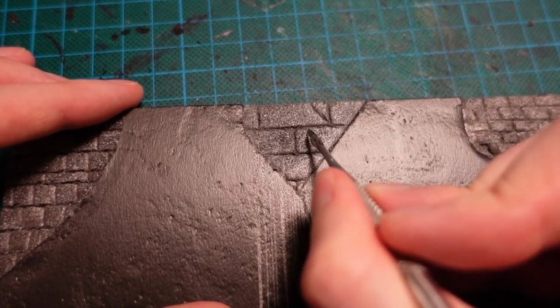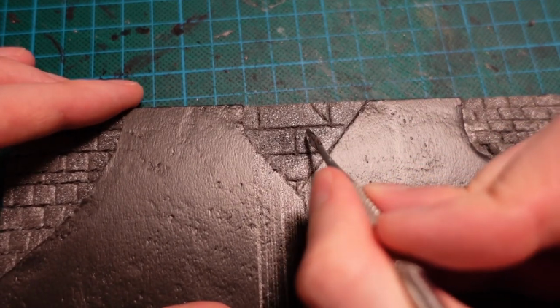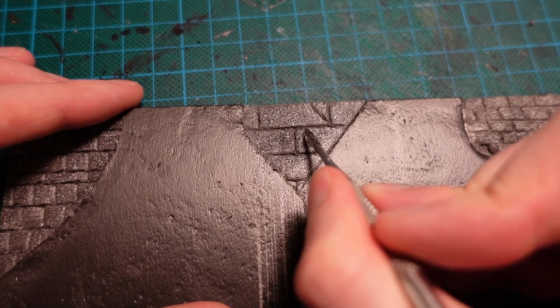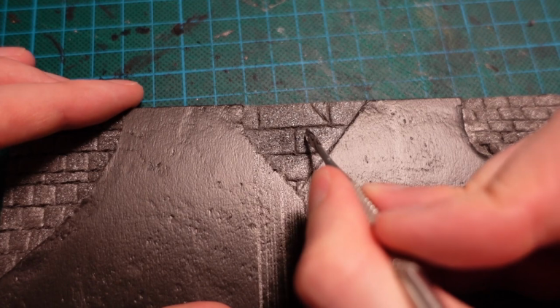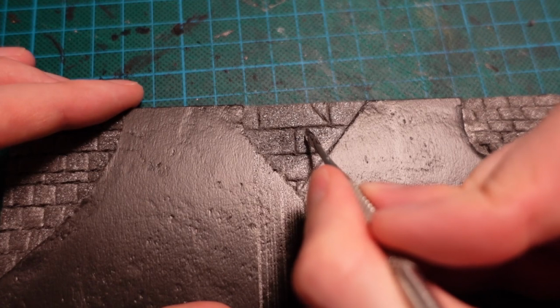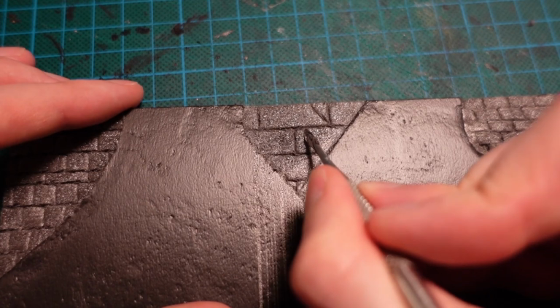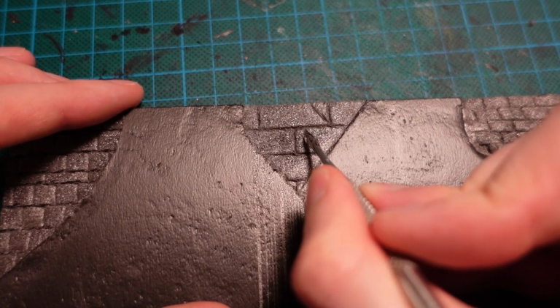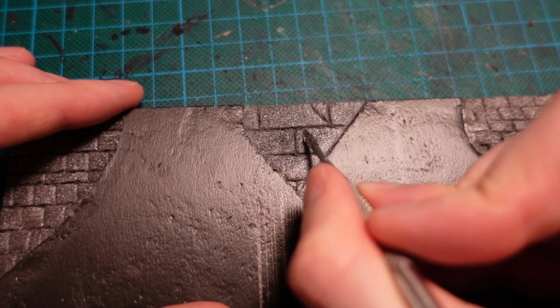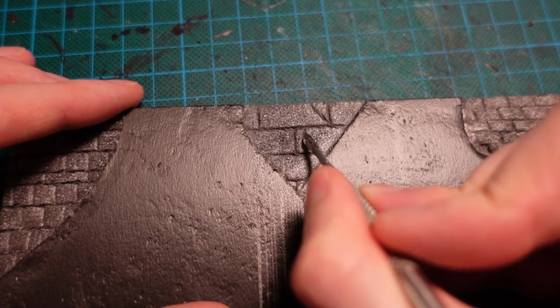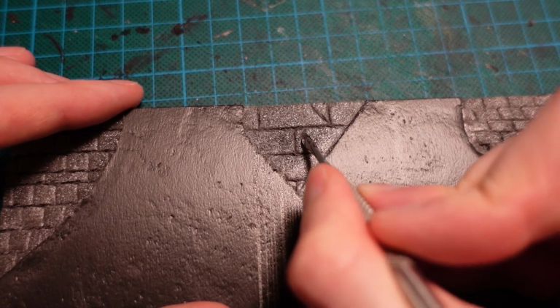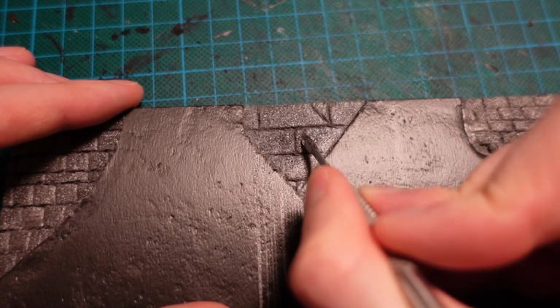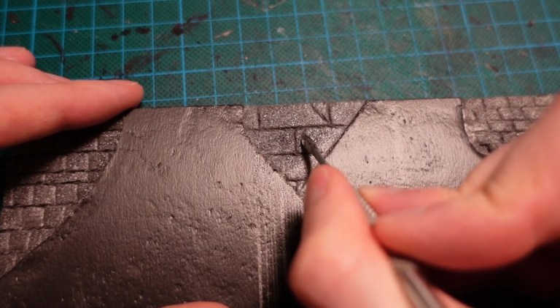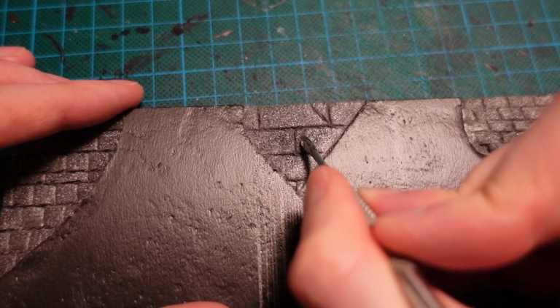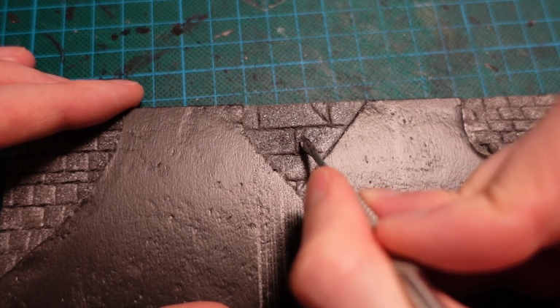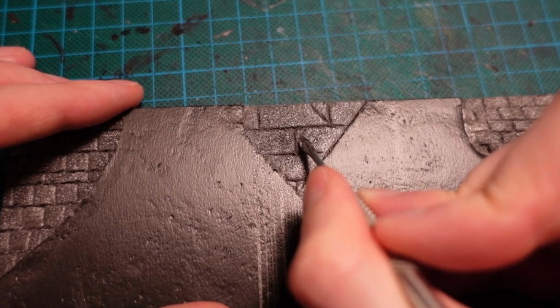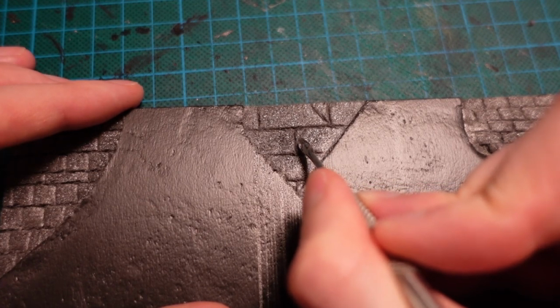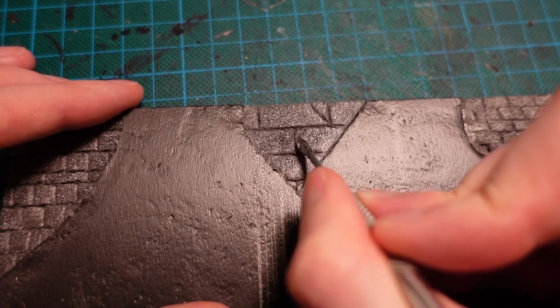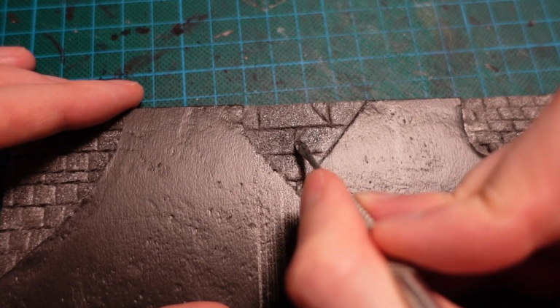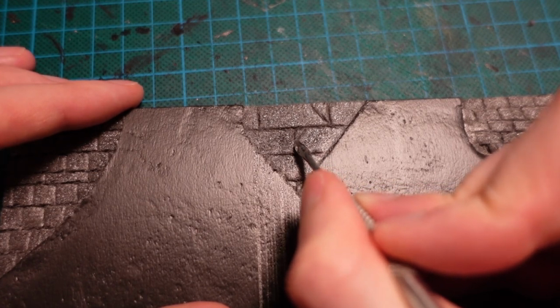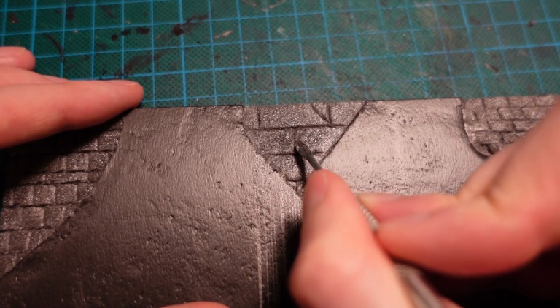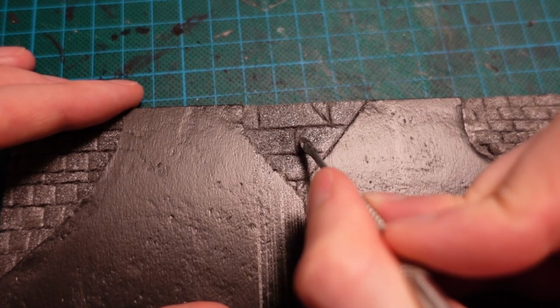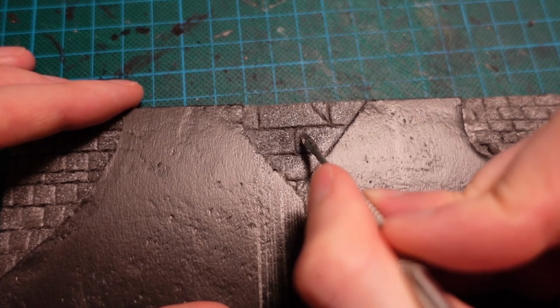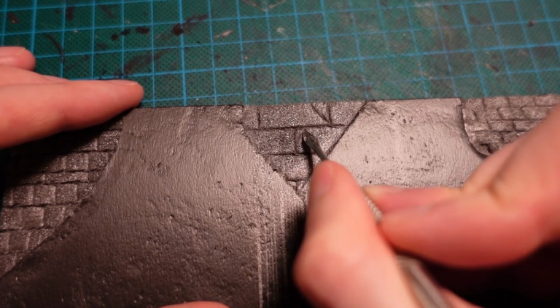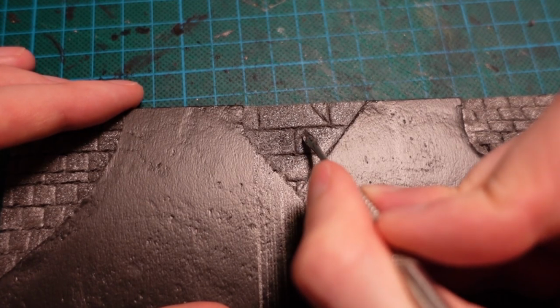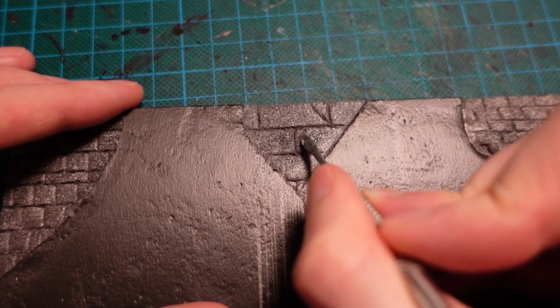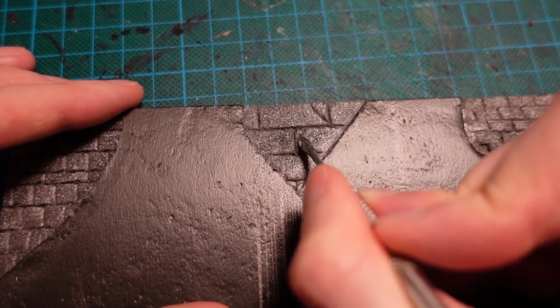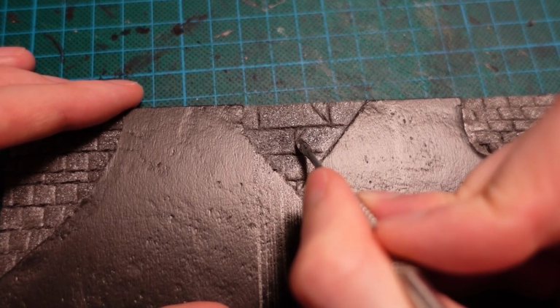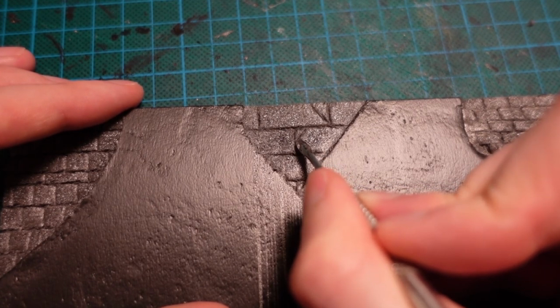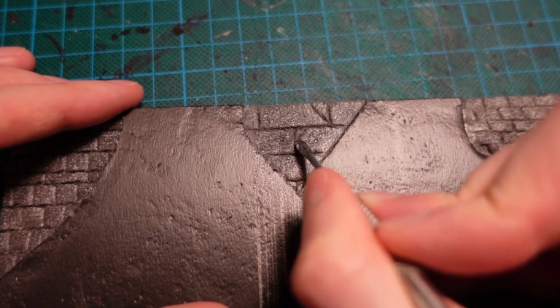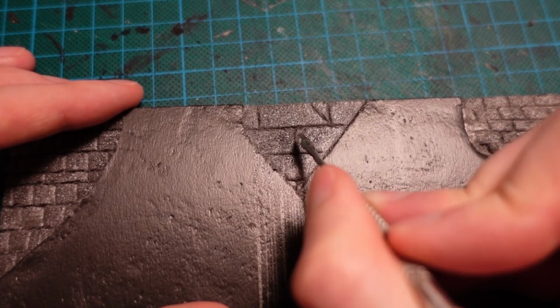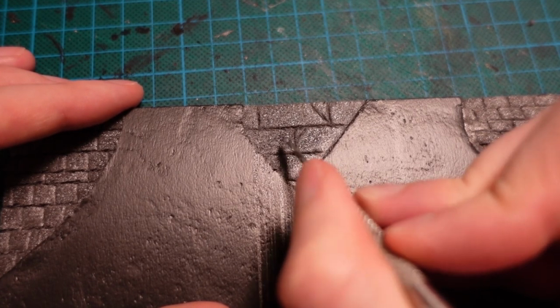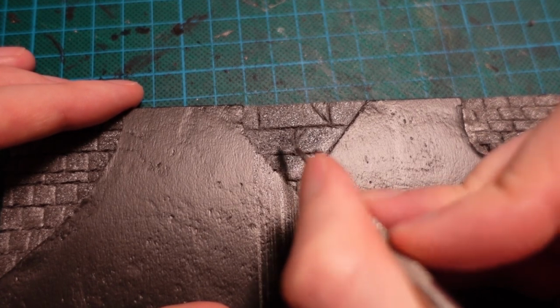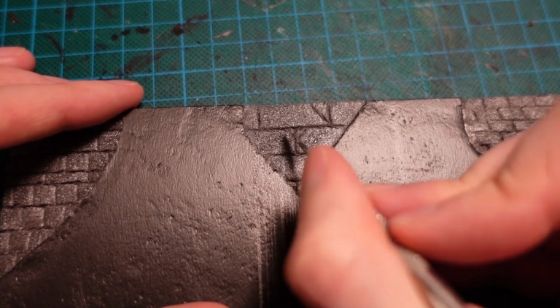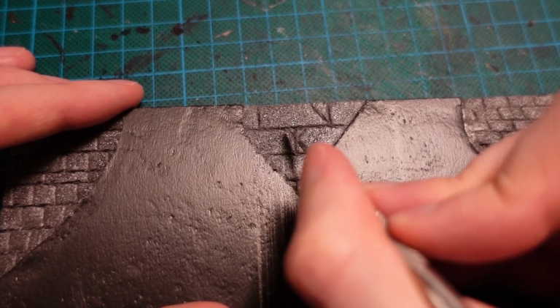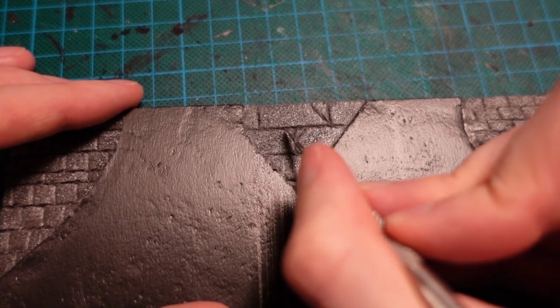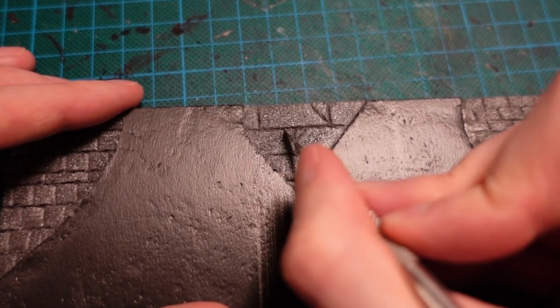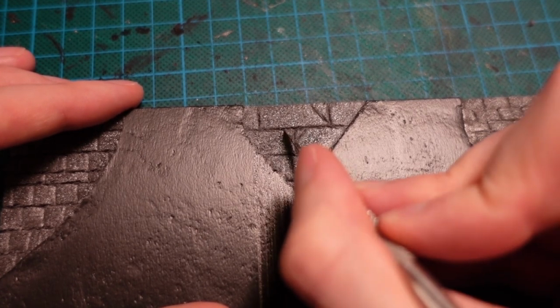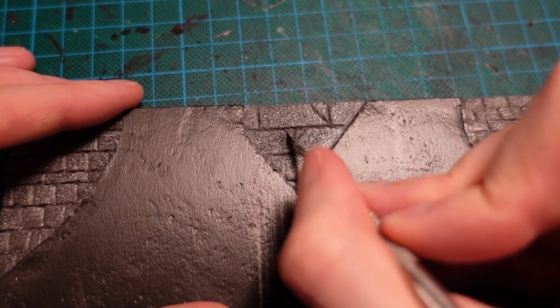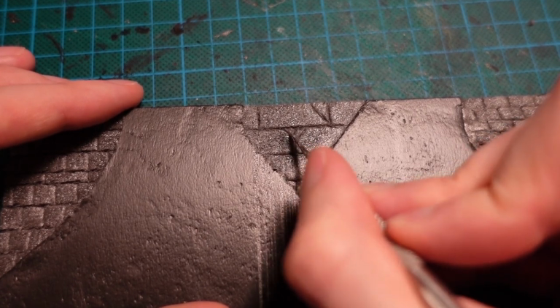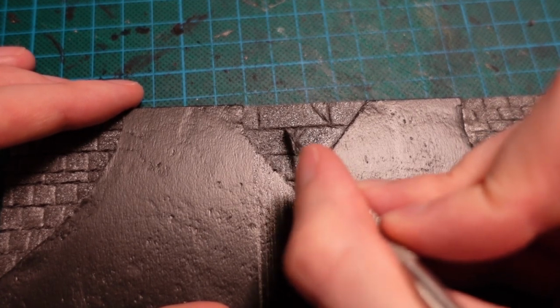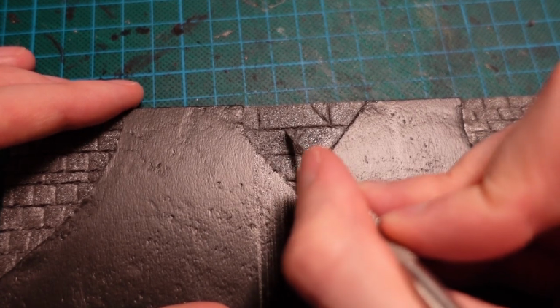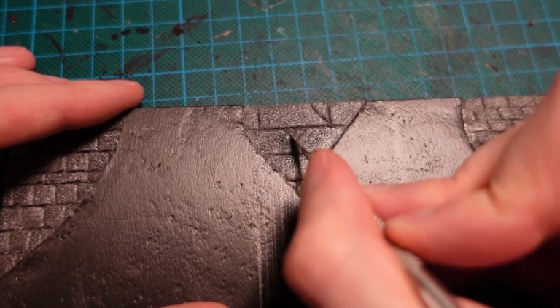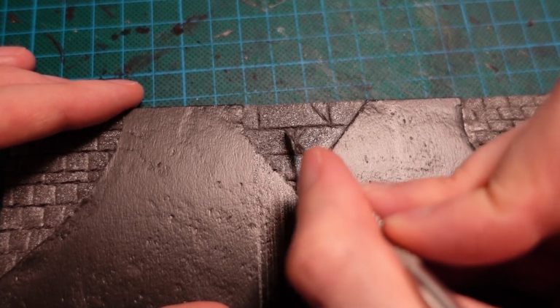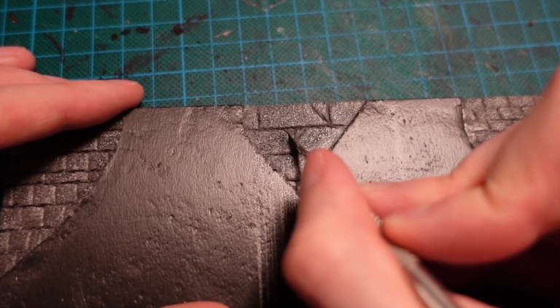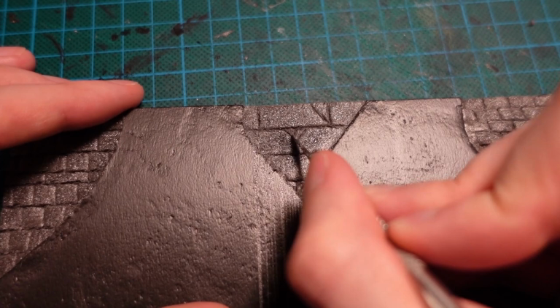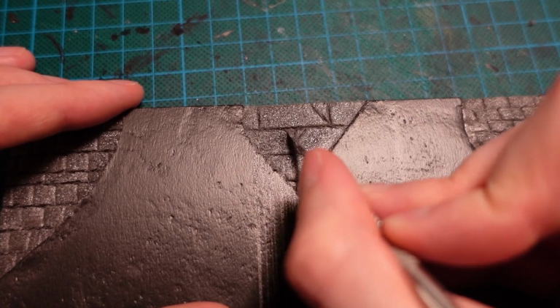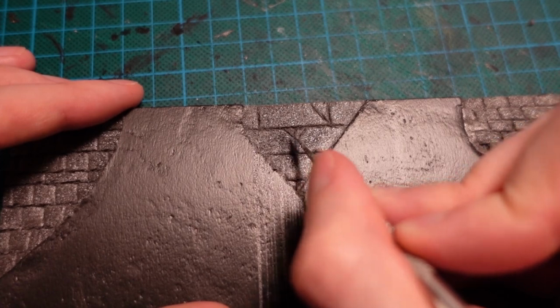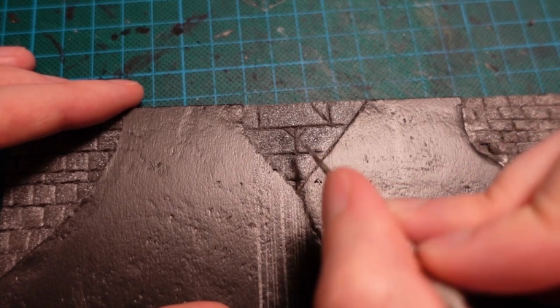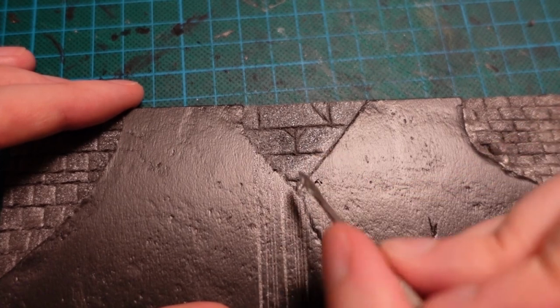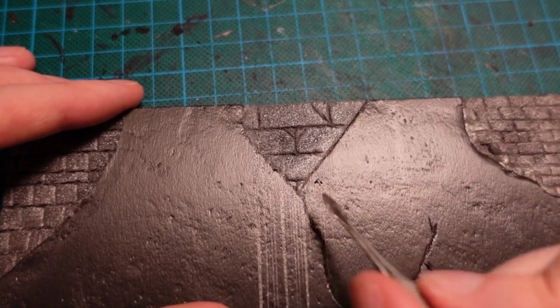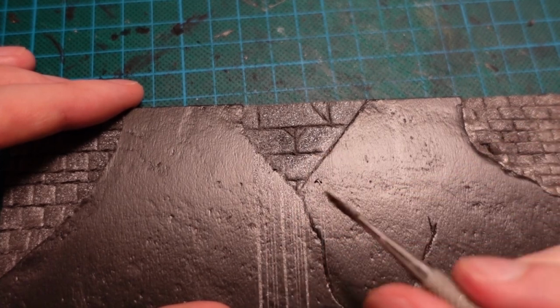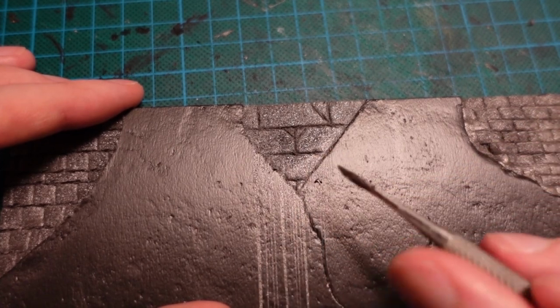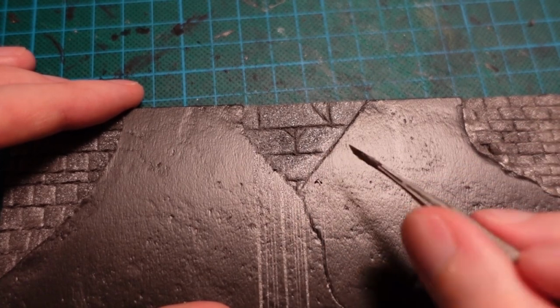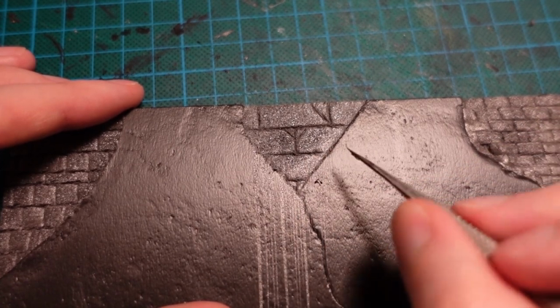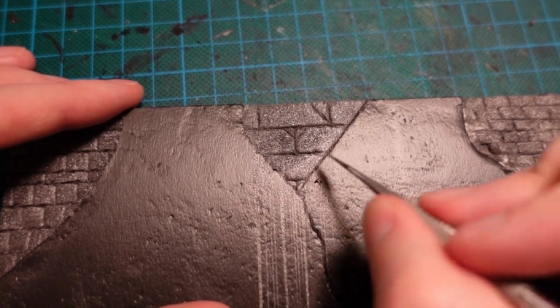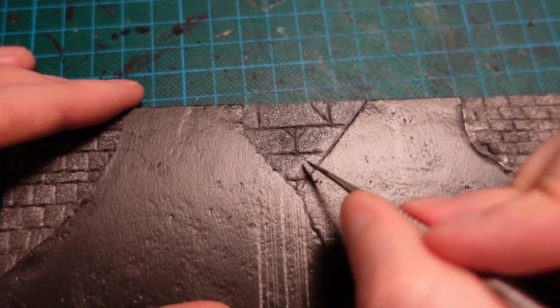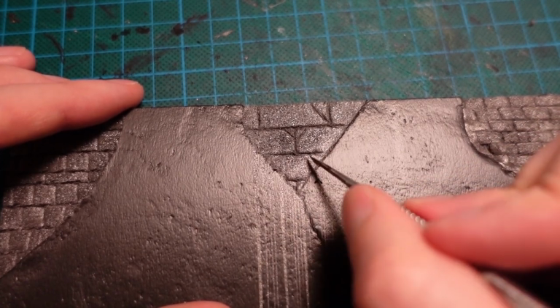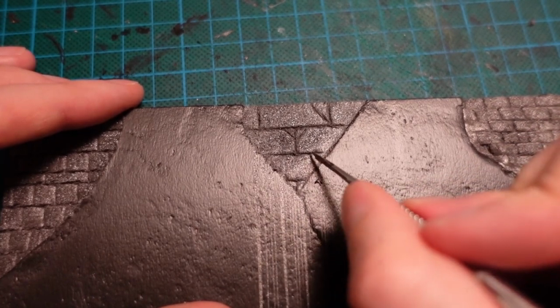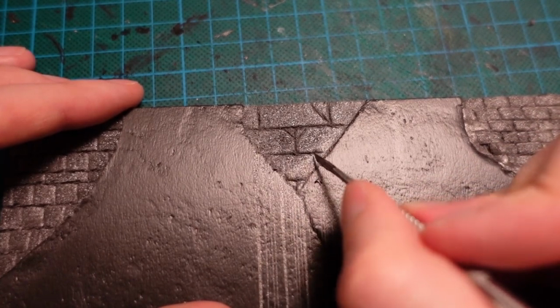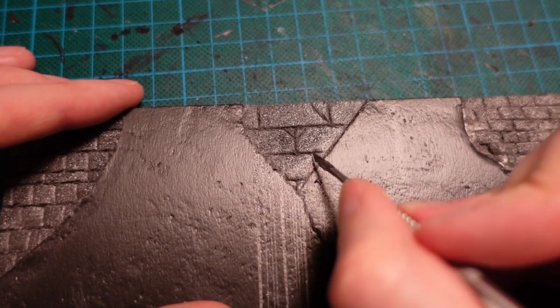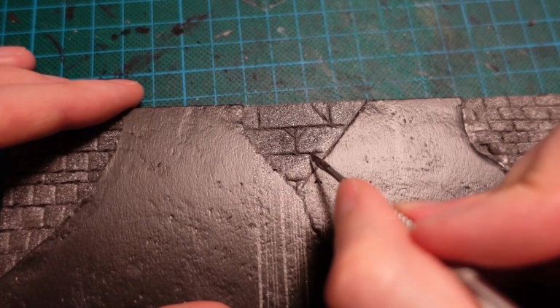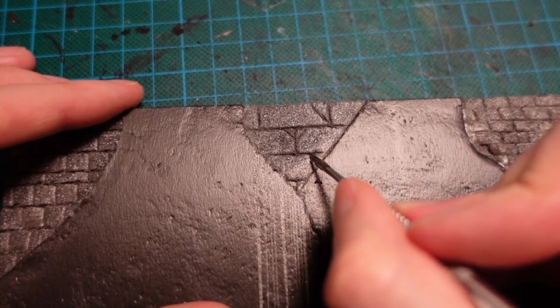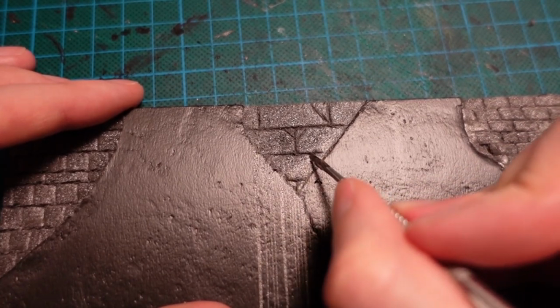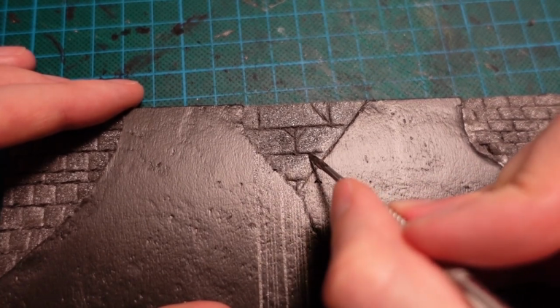To give an example of the other types of brickwork, carving some larger bricks in here and adding a few cracks with the edge of the tool.